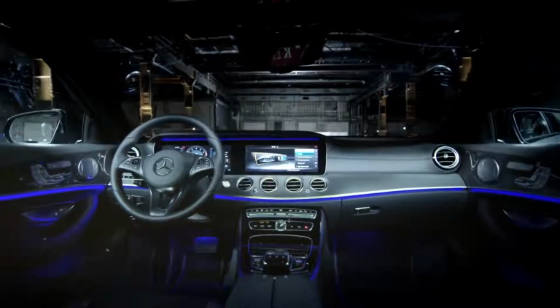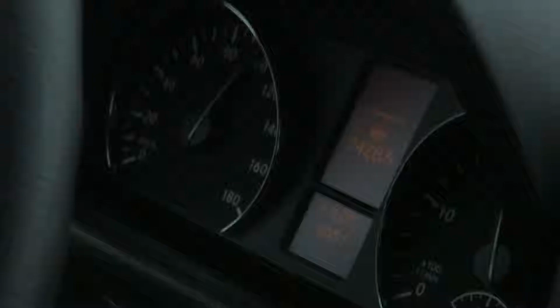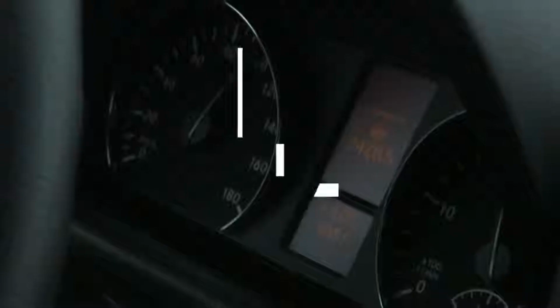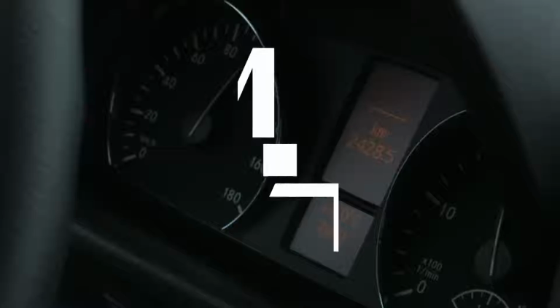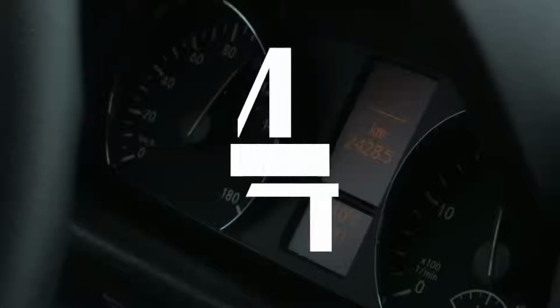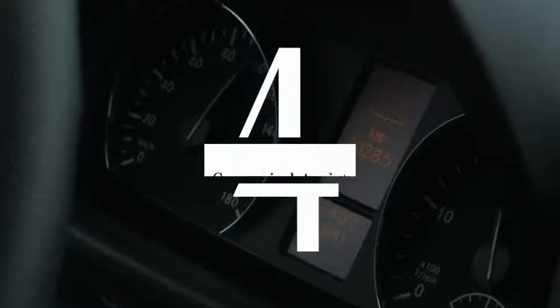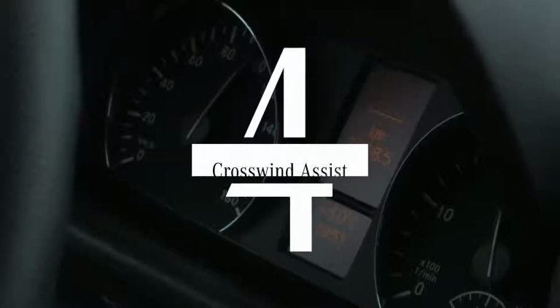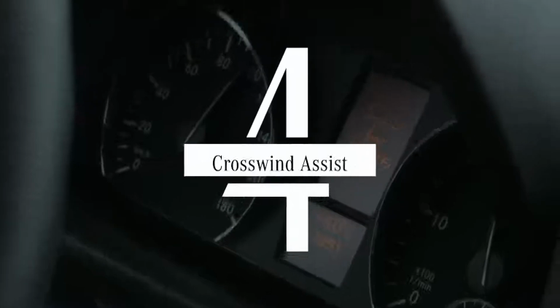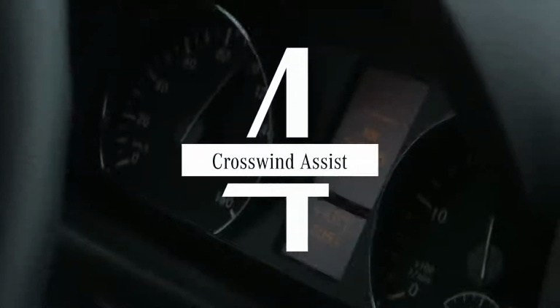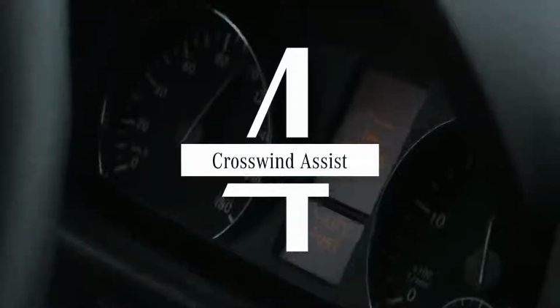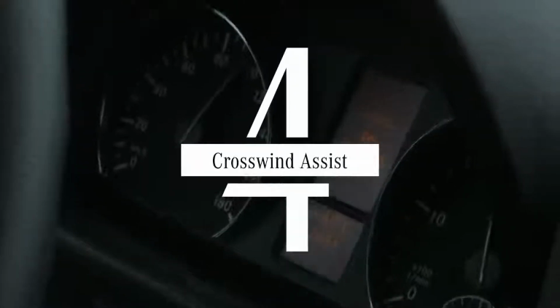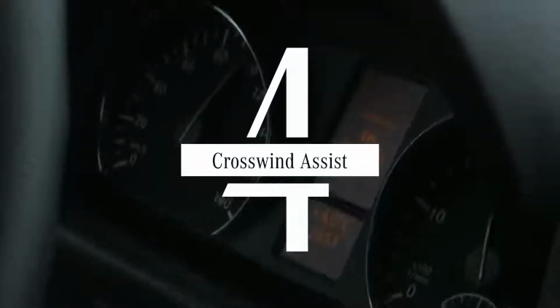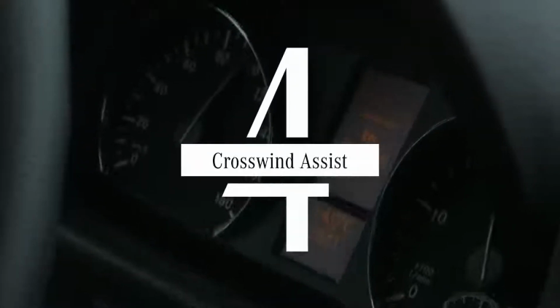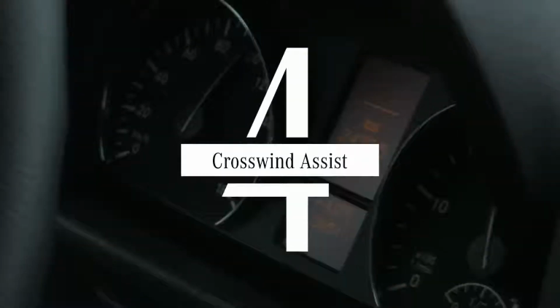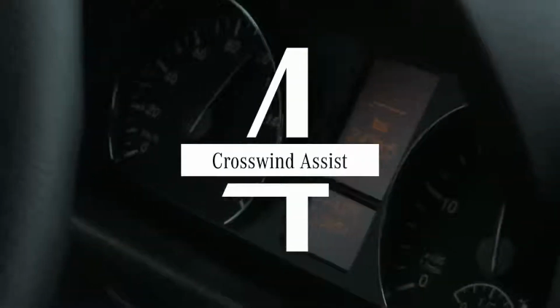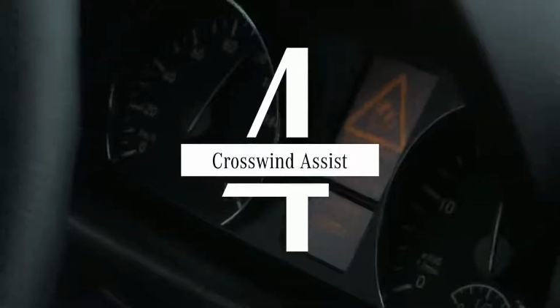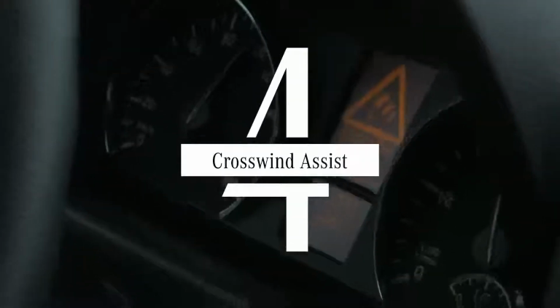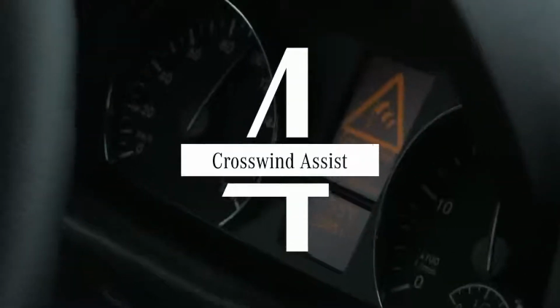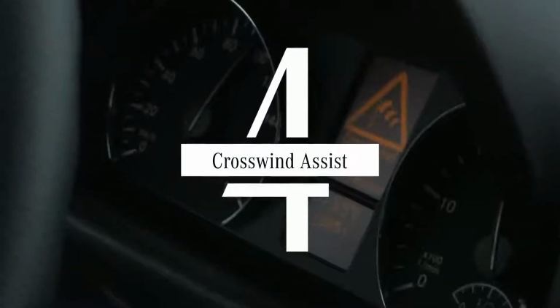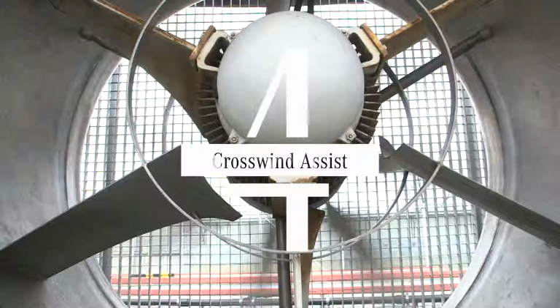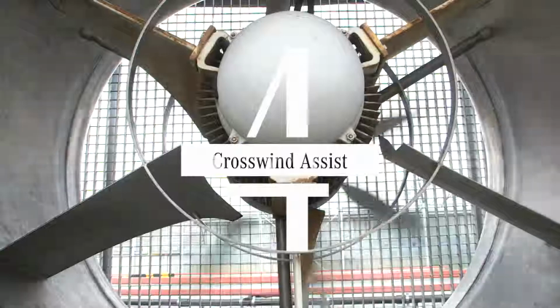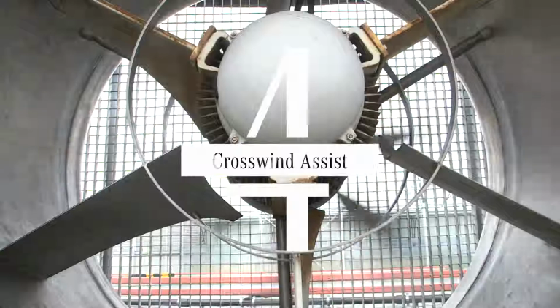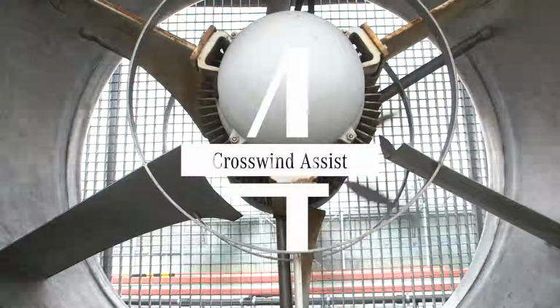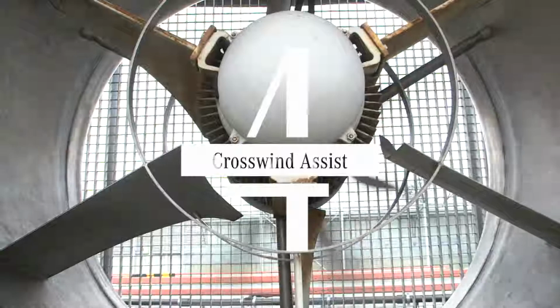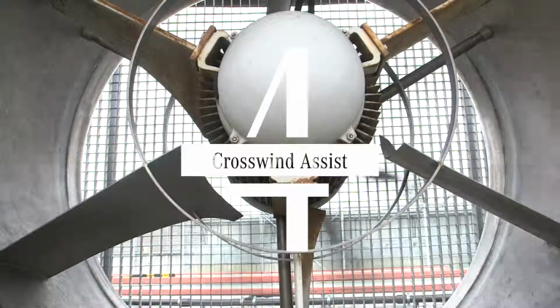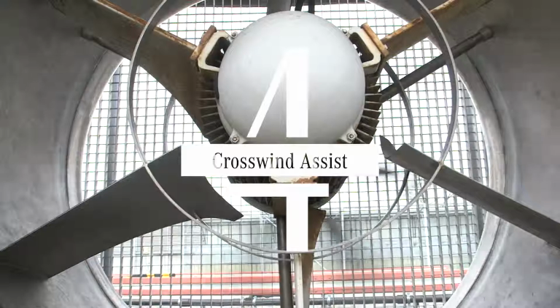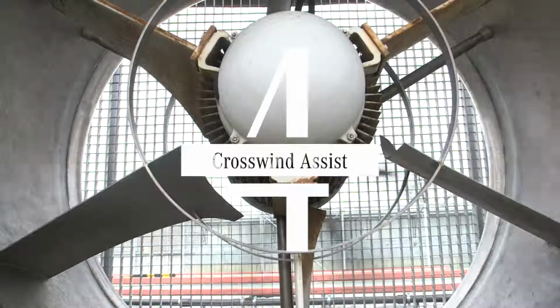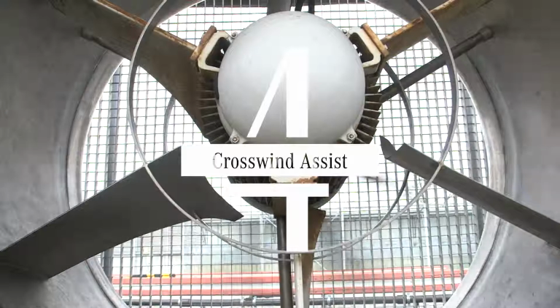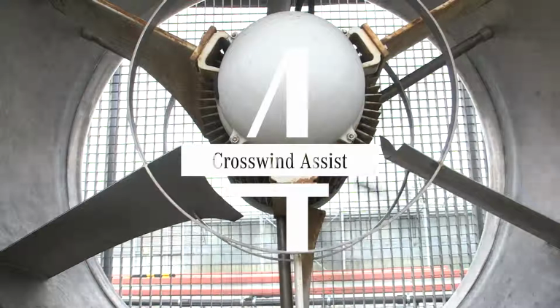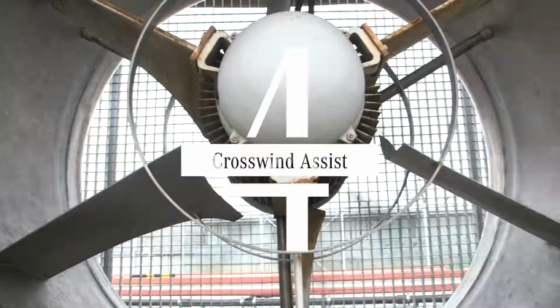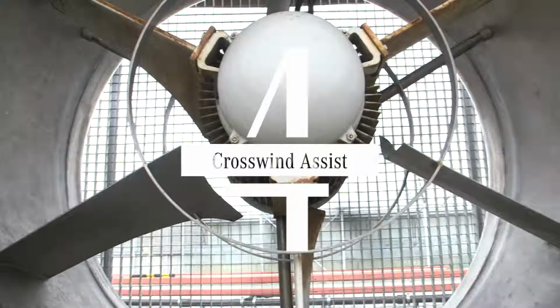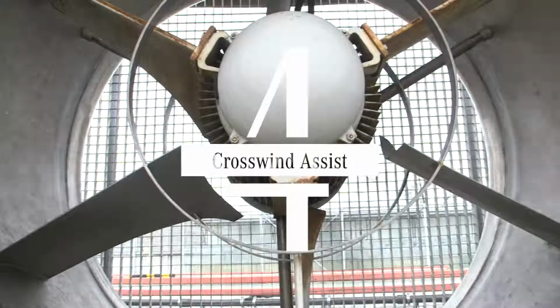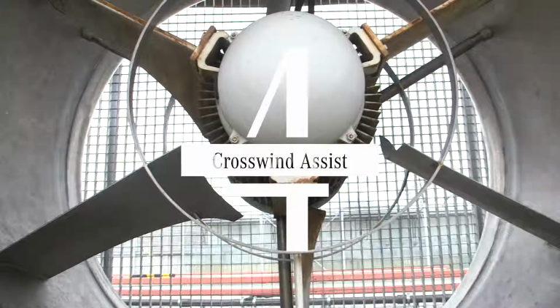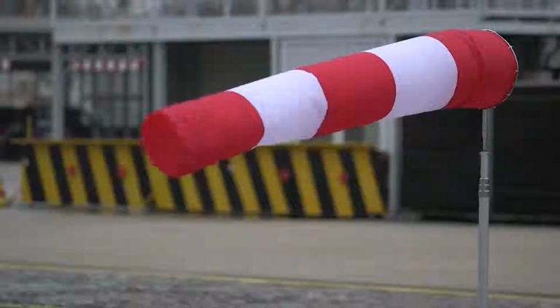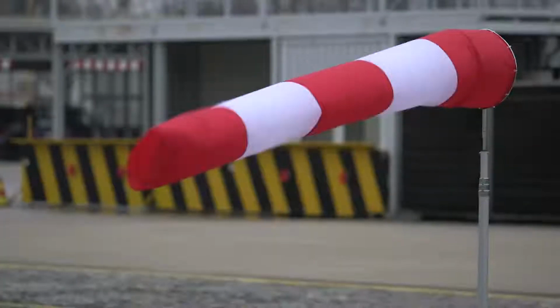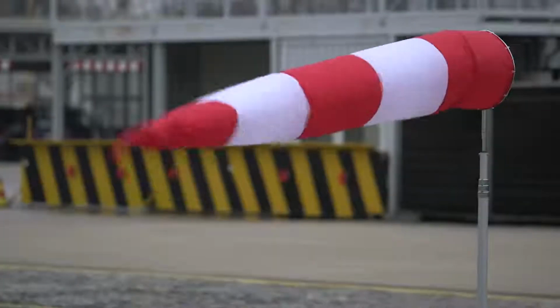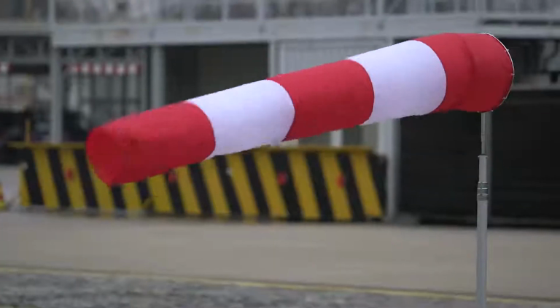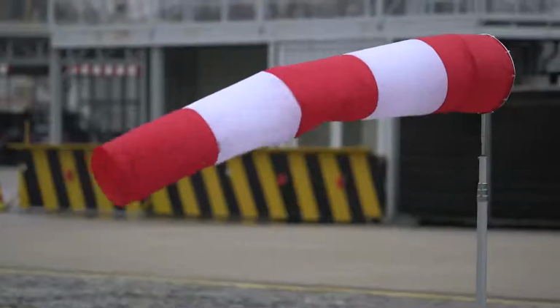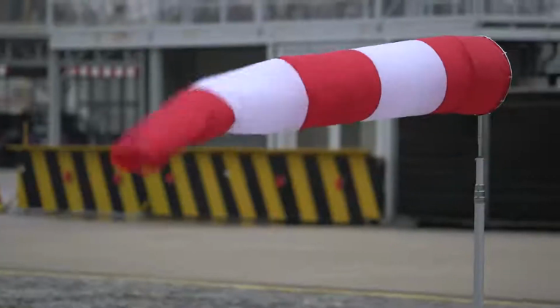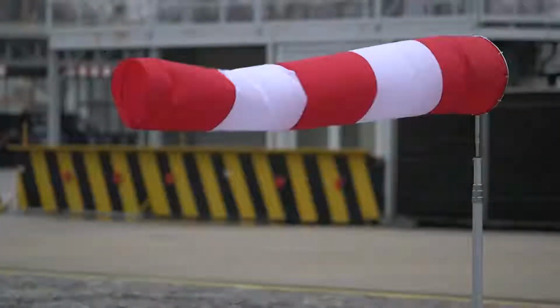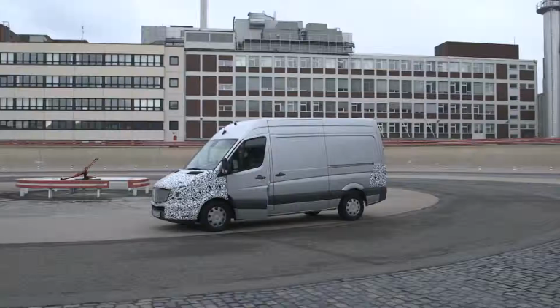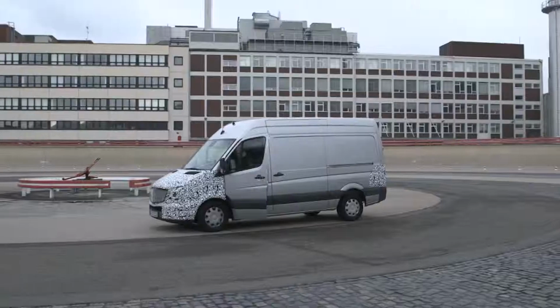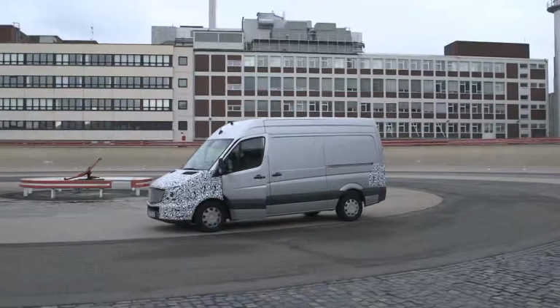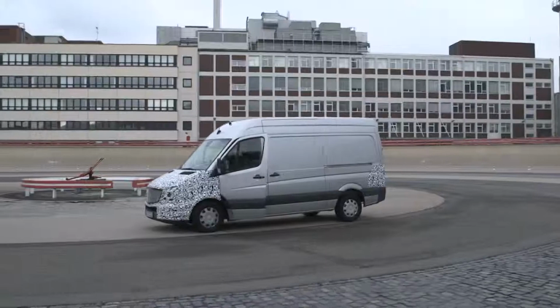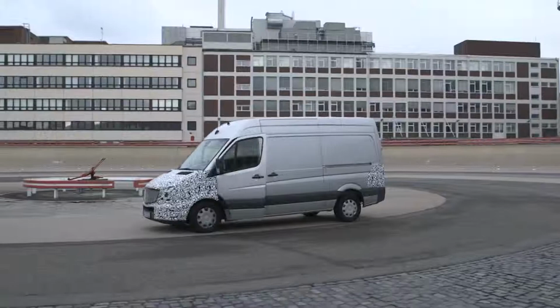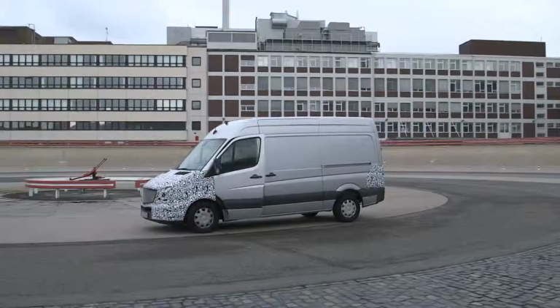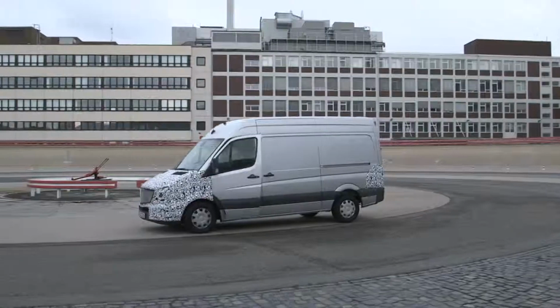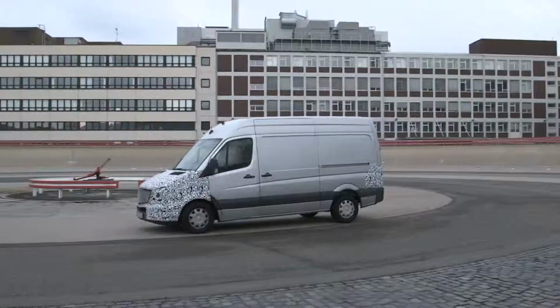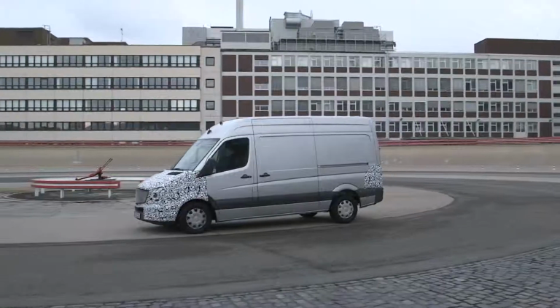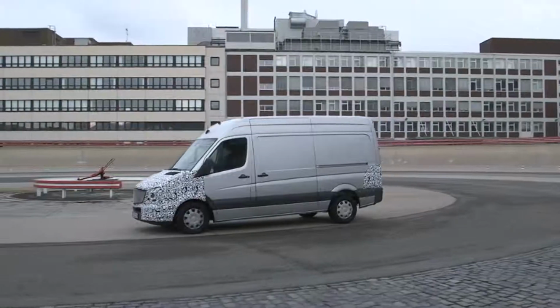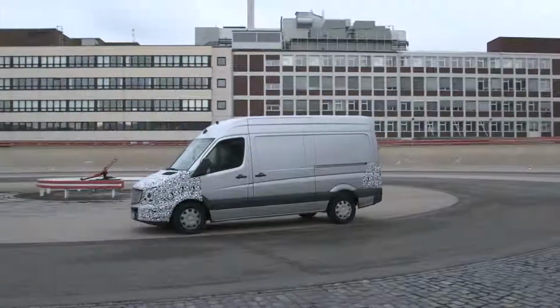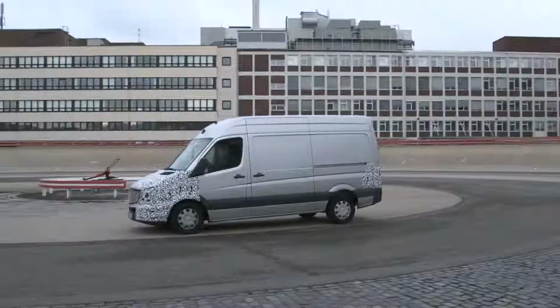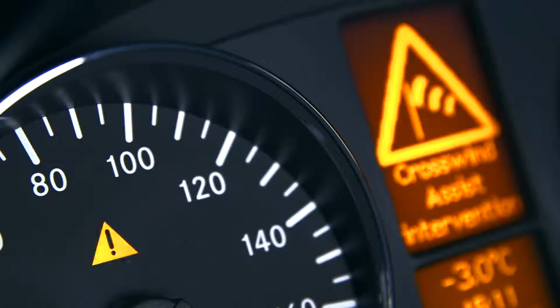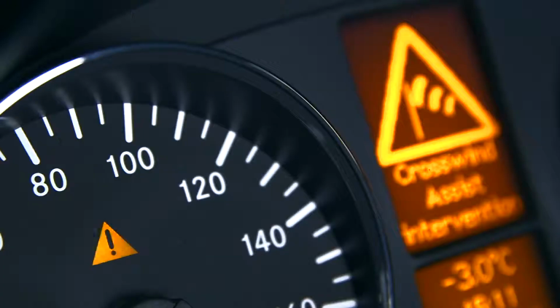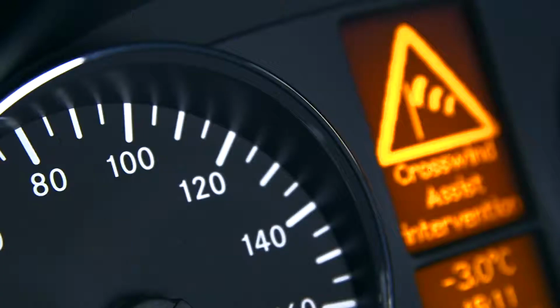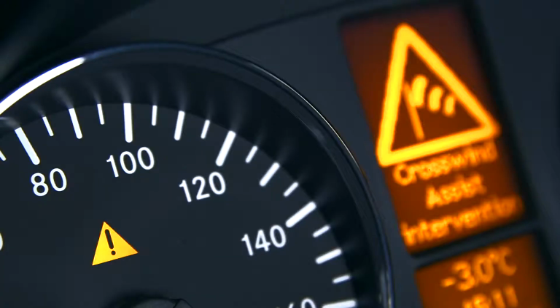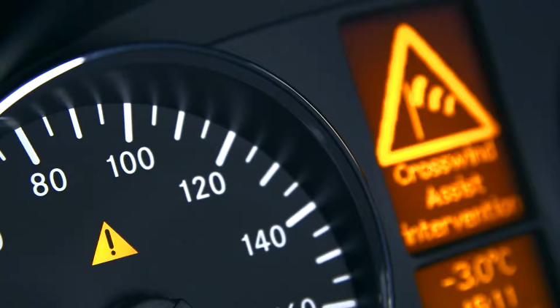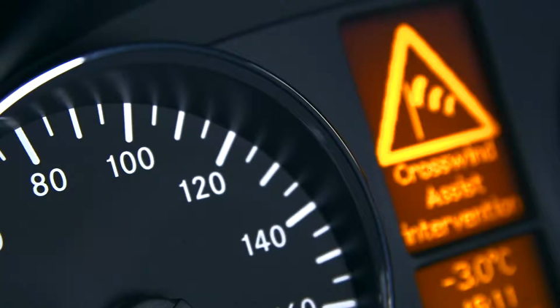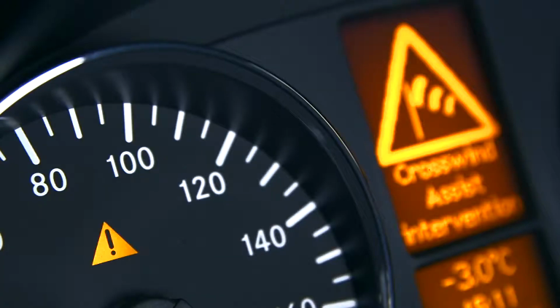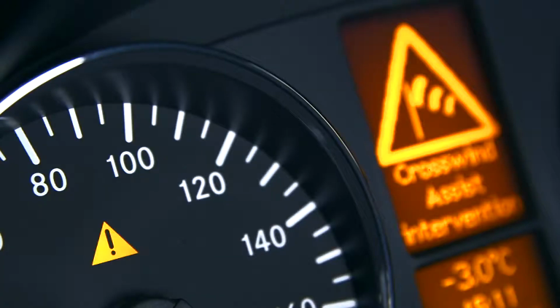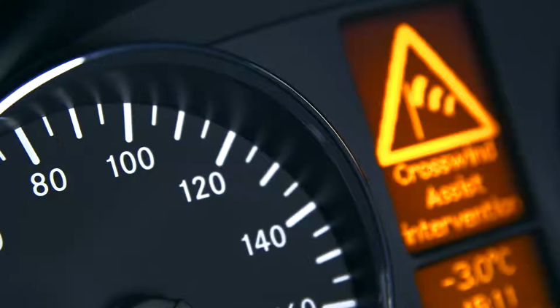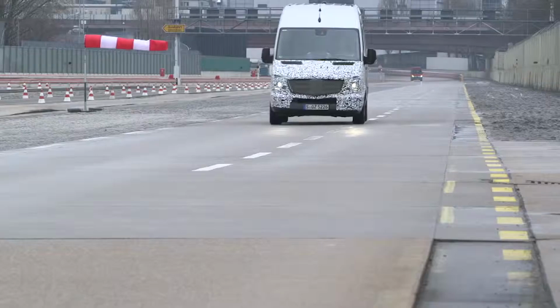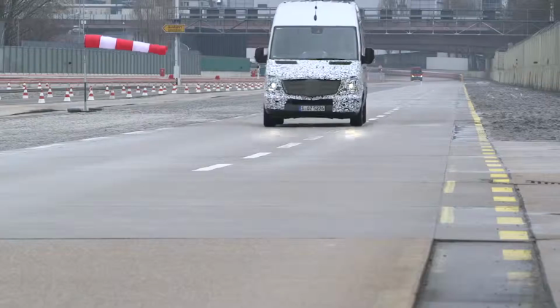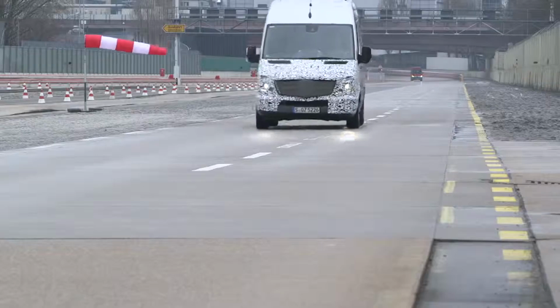At number 4, Crosswind Assist handles gusty winds like a champ. It can help drivers manage their turbulent ride in heavy wind.